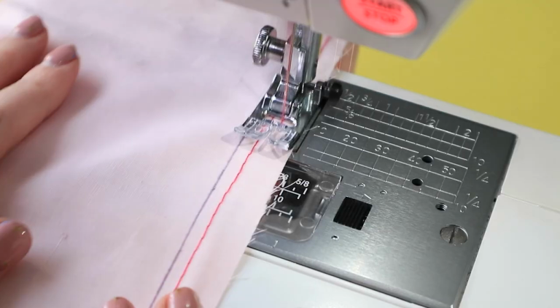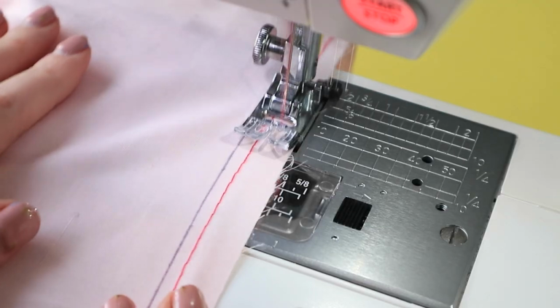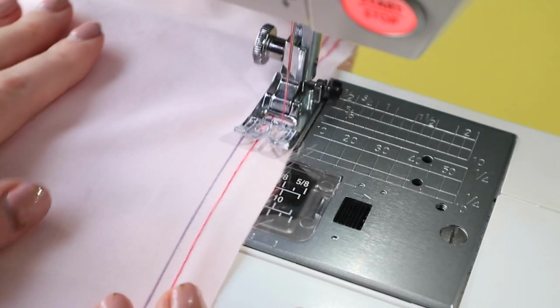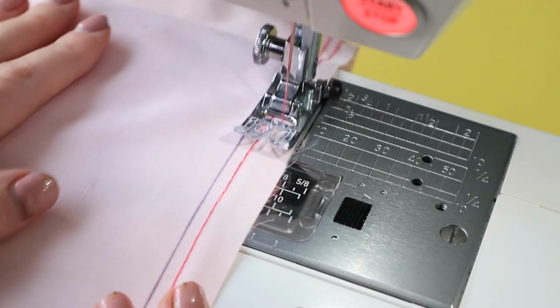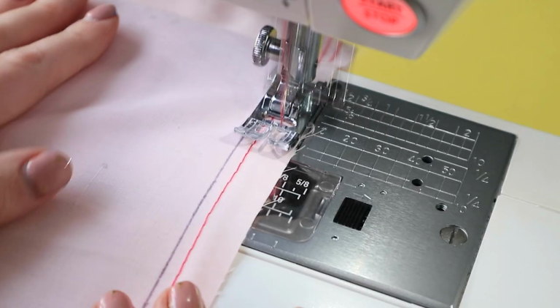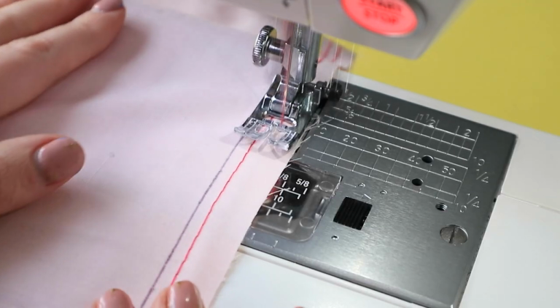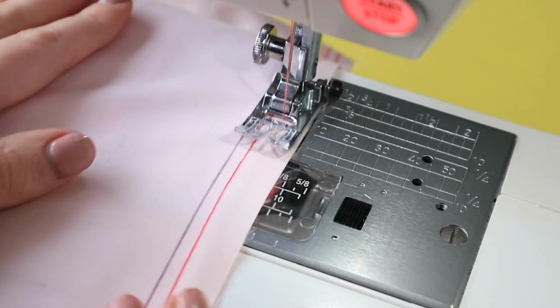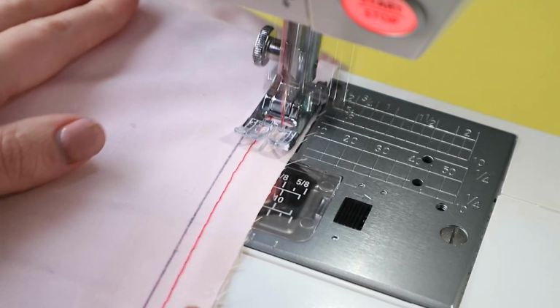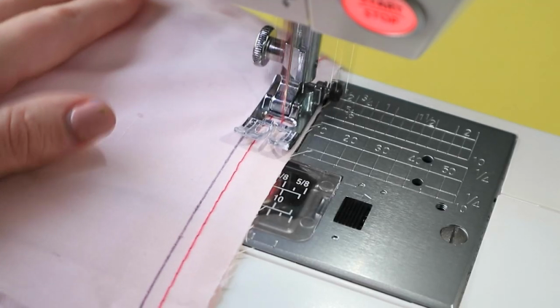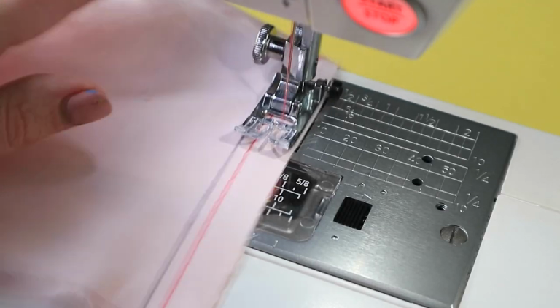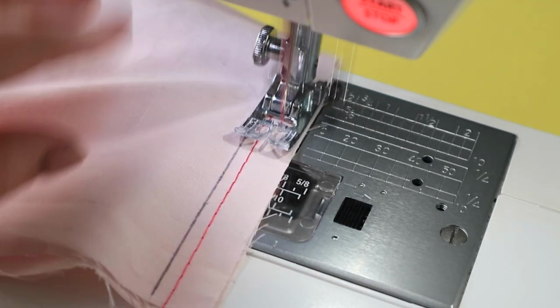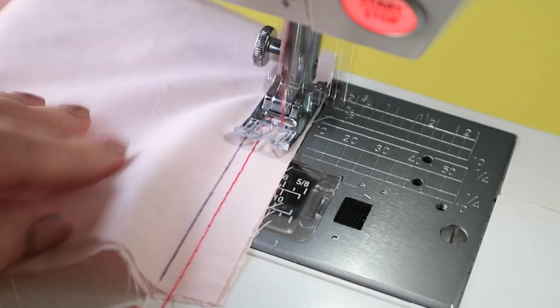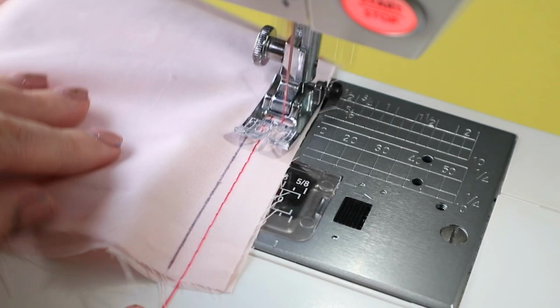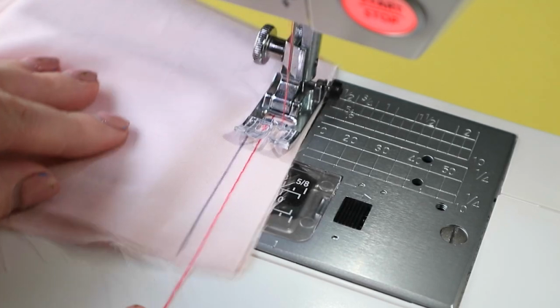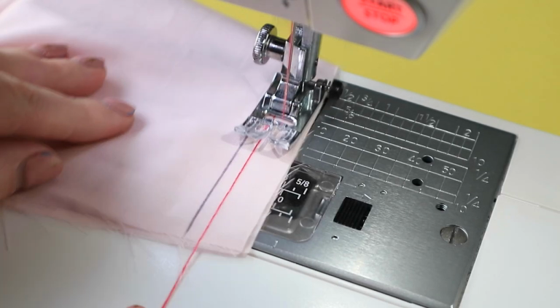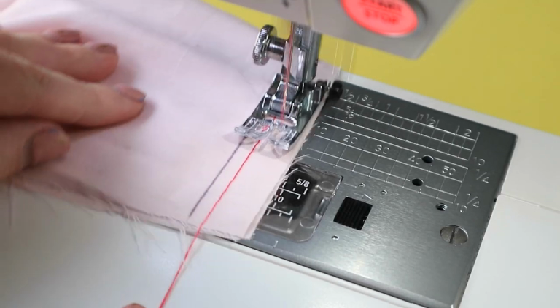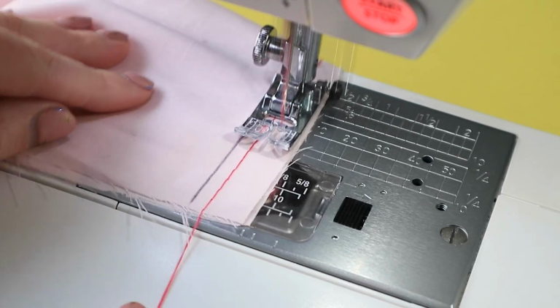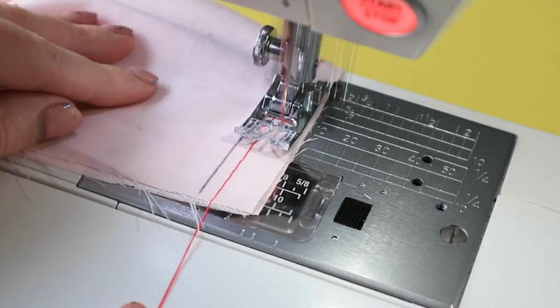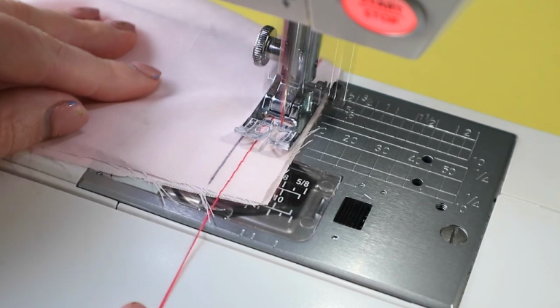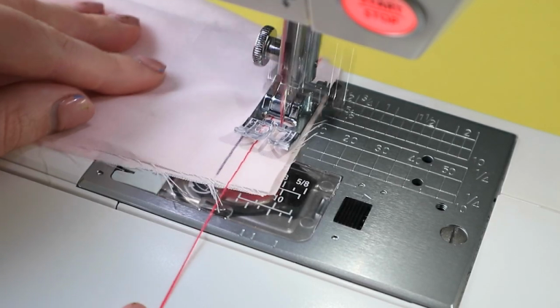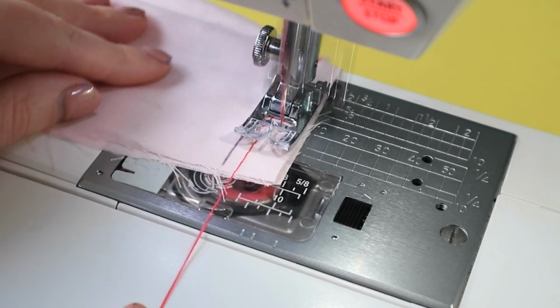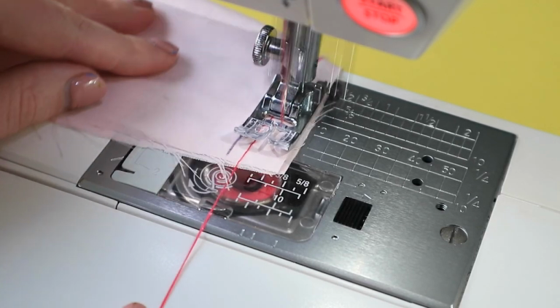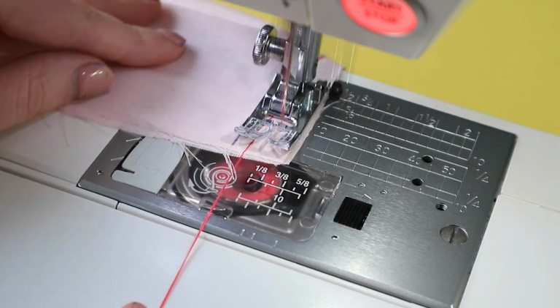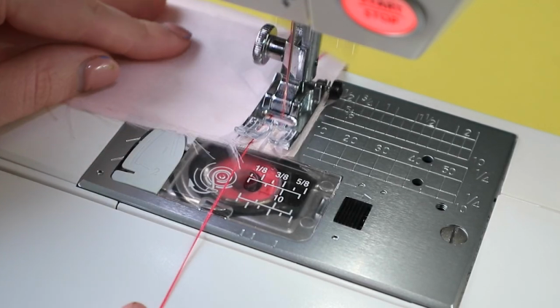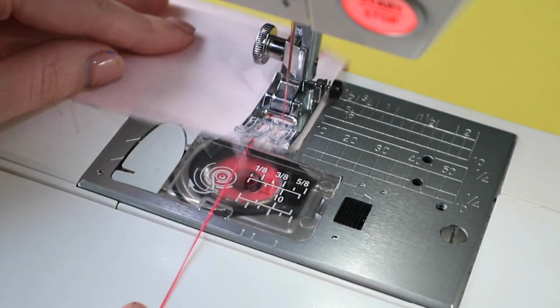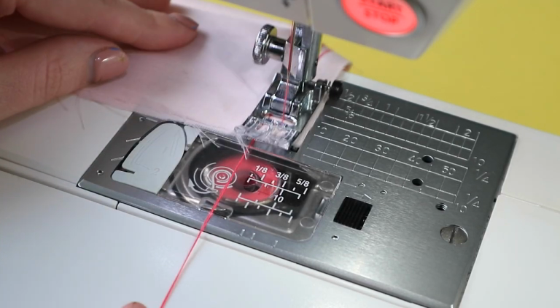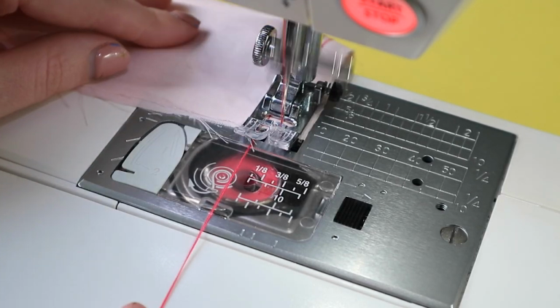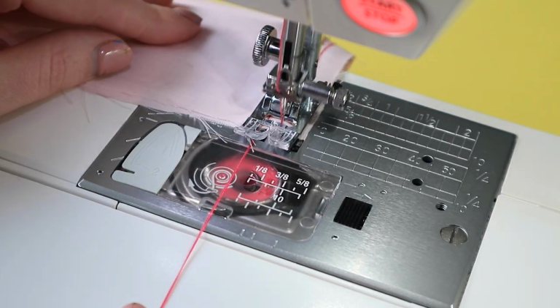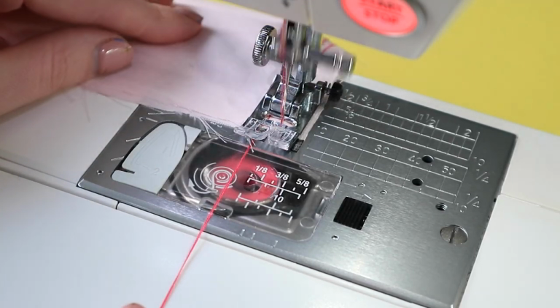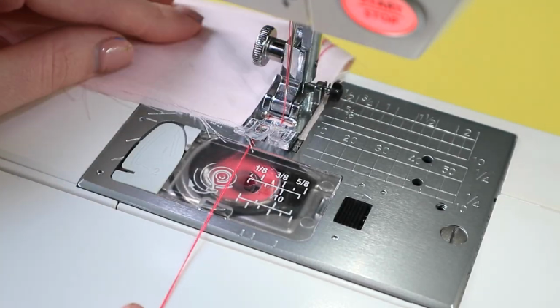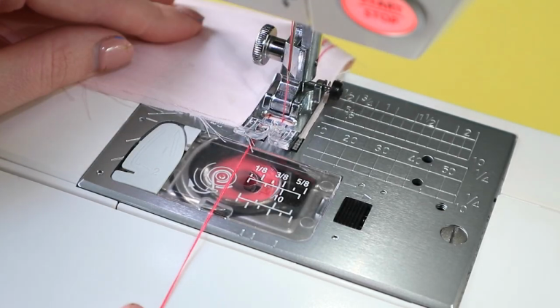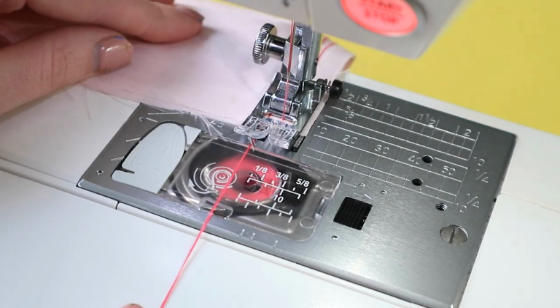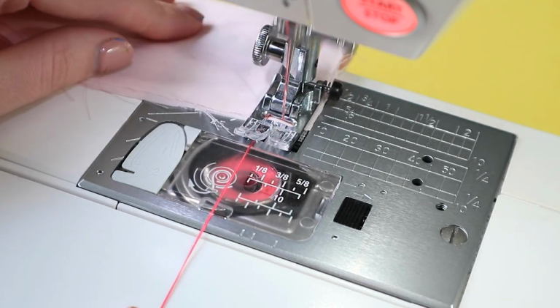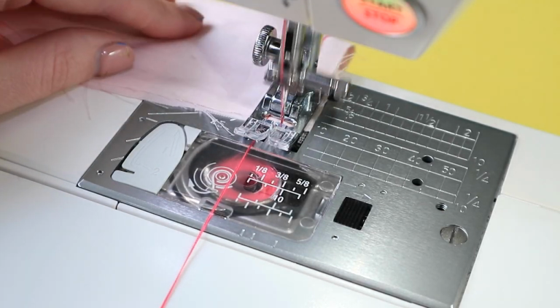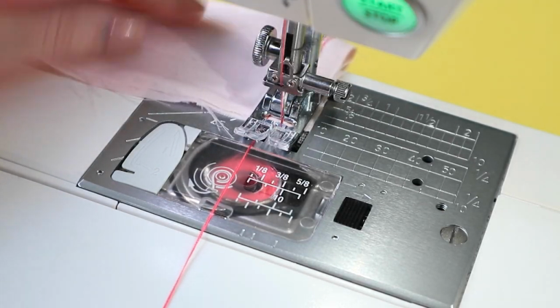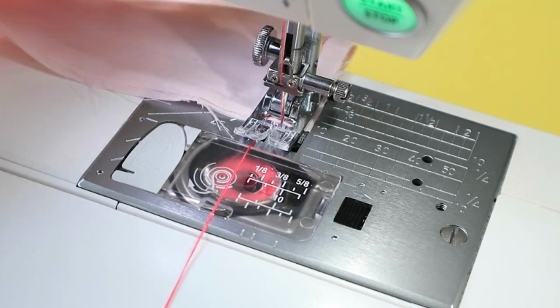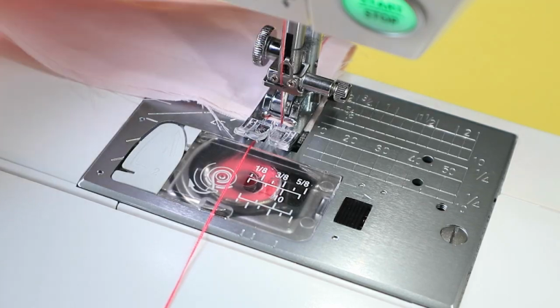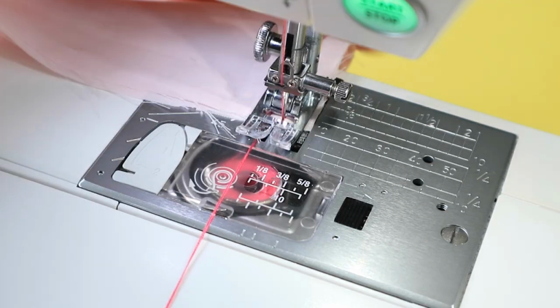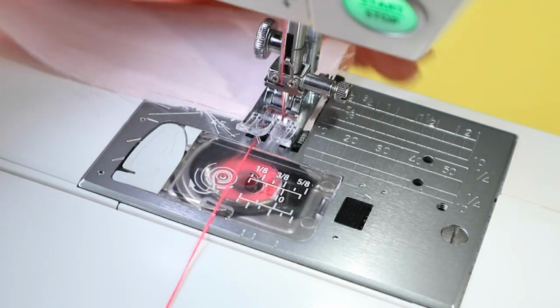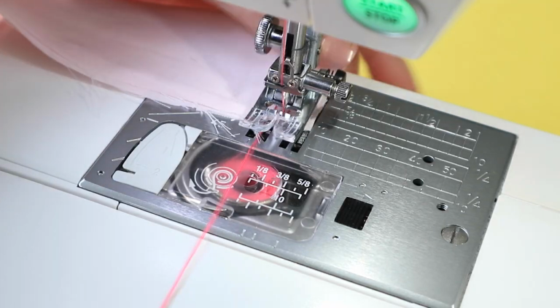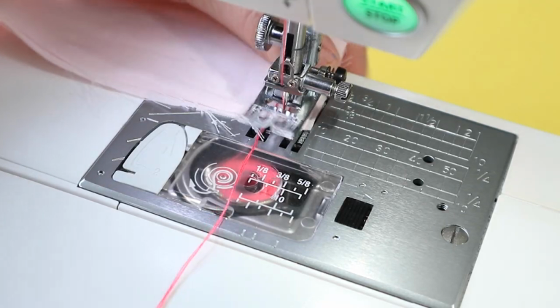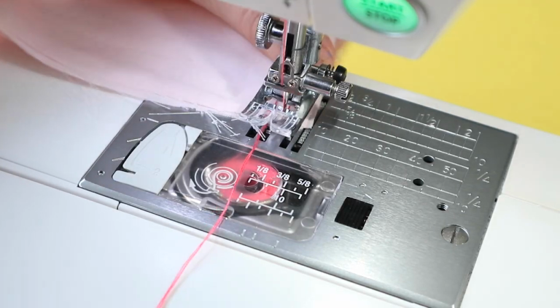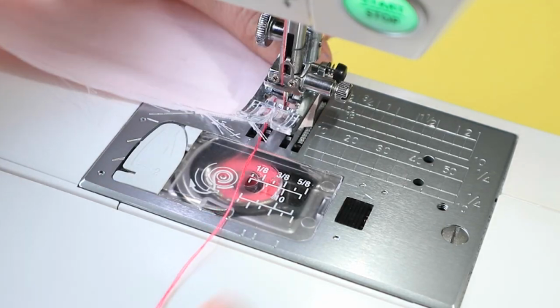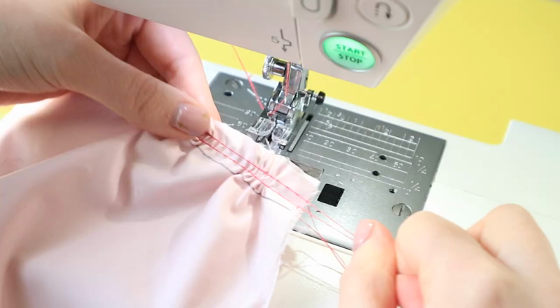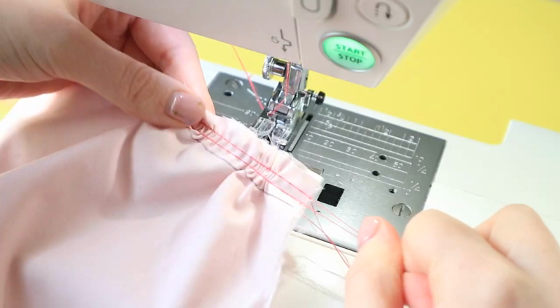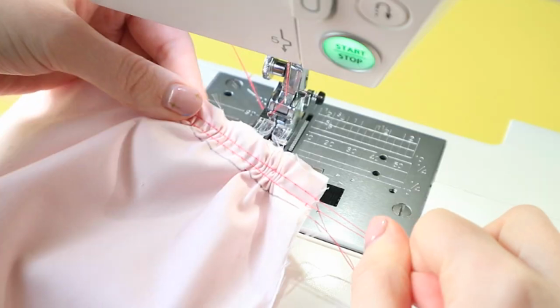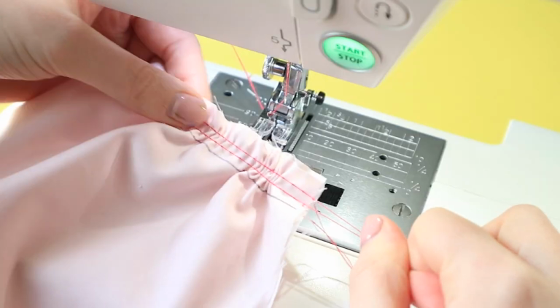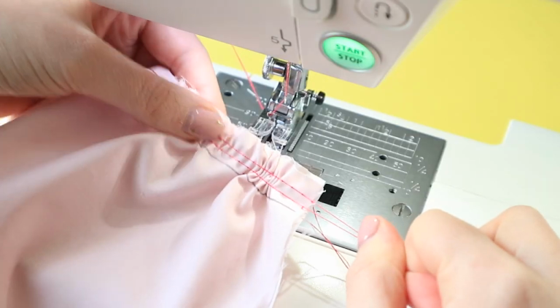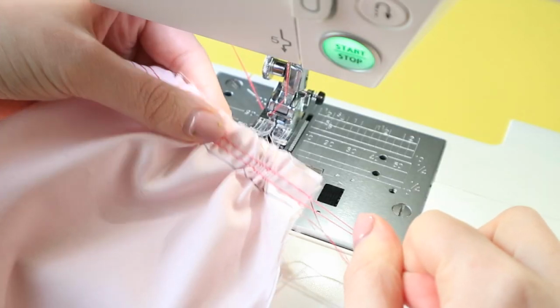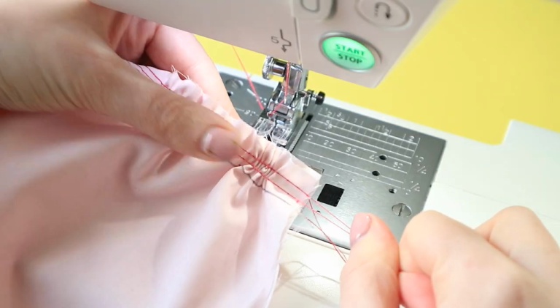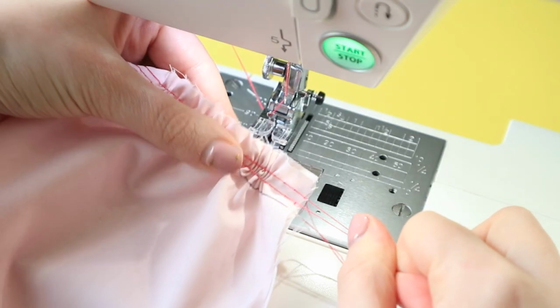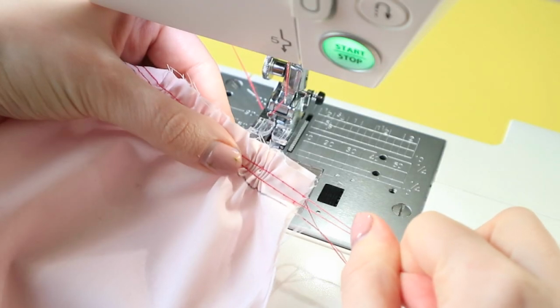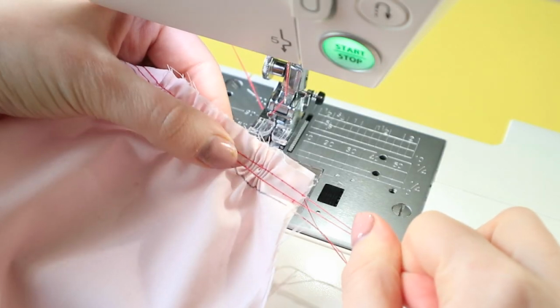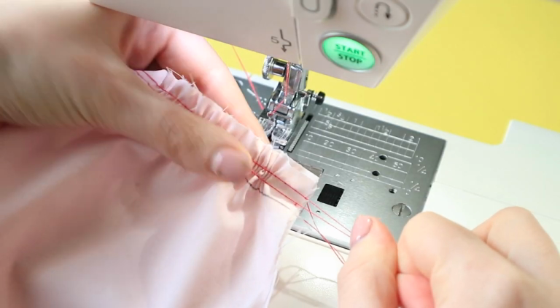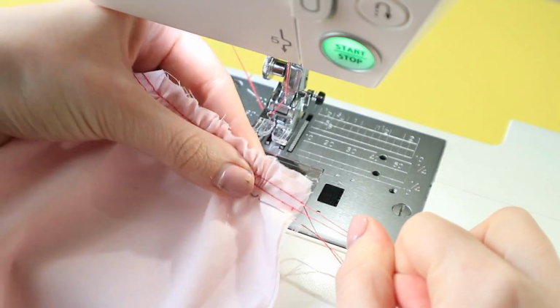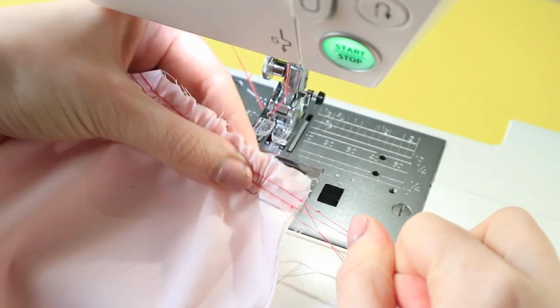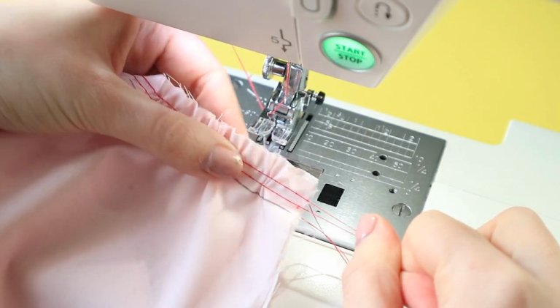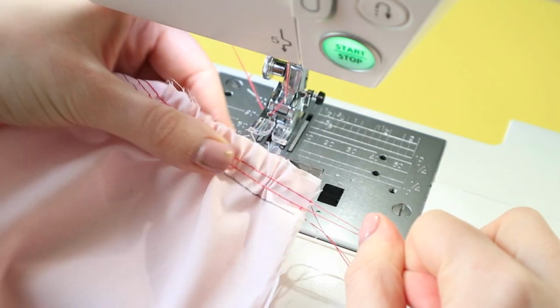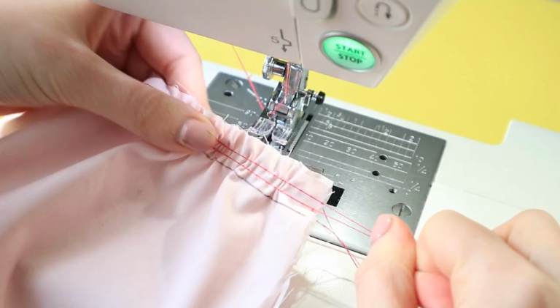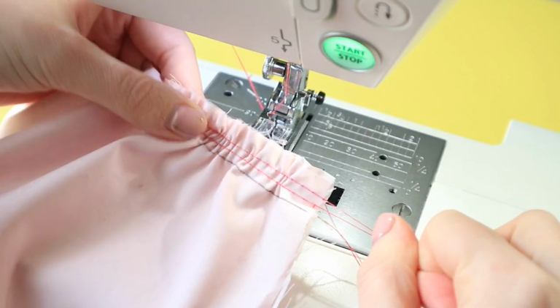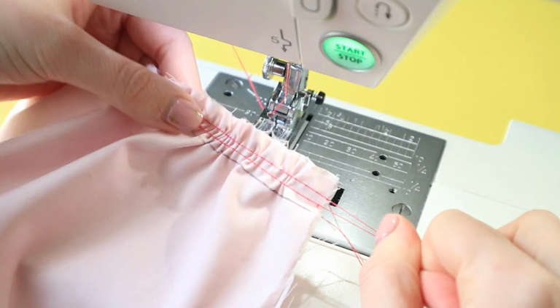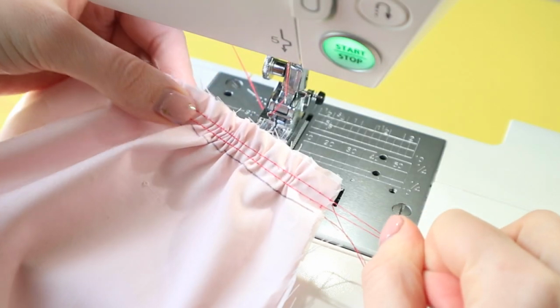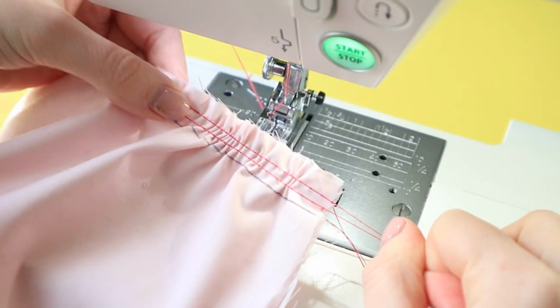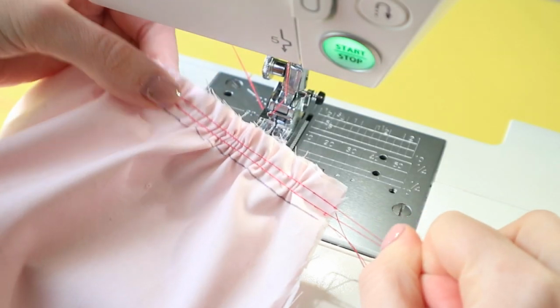Tip 4: For the same reason, sew any temporary stitches such as gather stitches or stay stitching within the seam allowance, so they don't leave holes later.